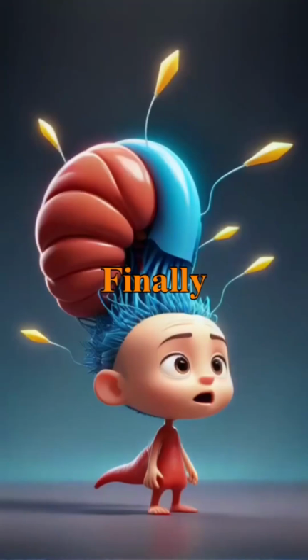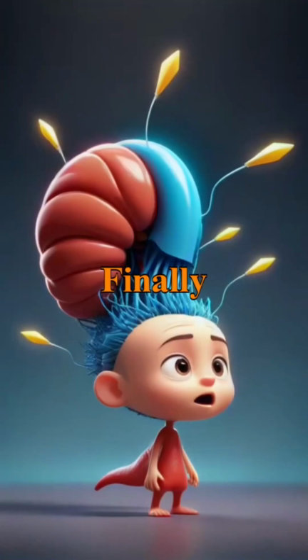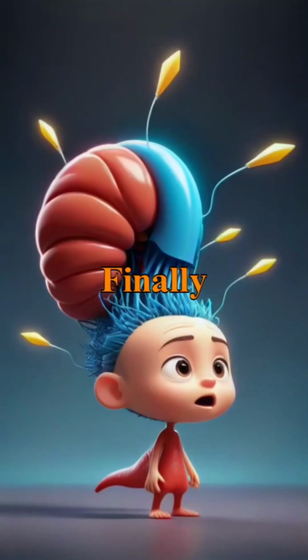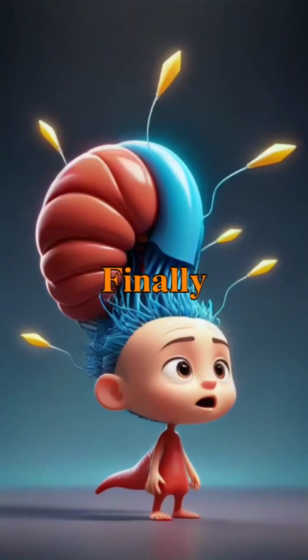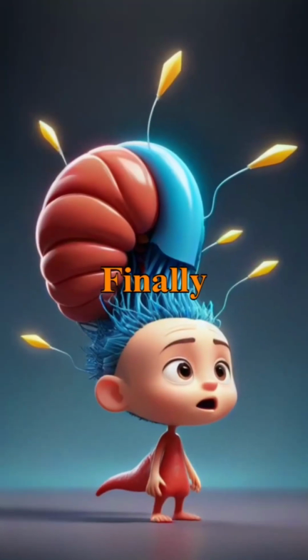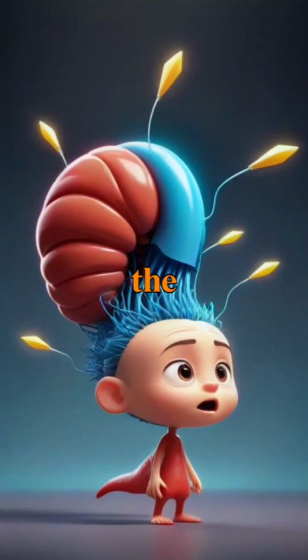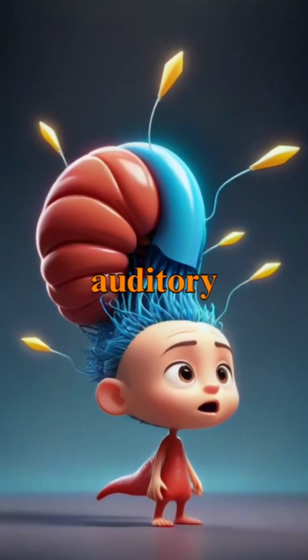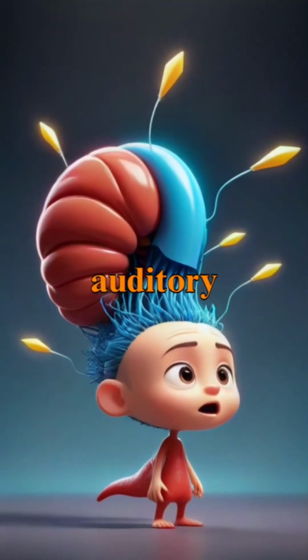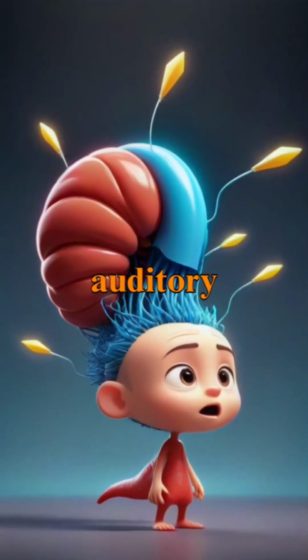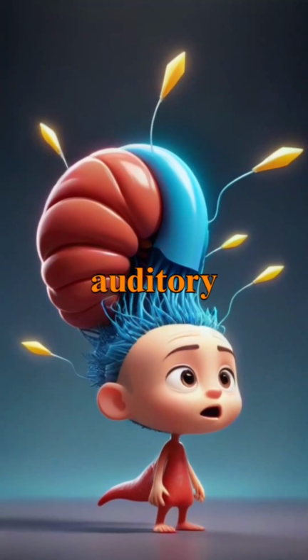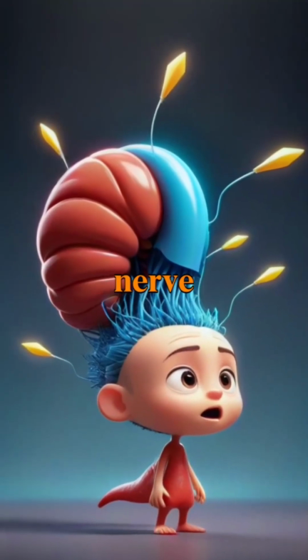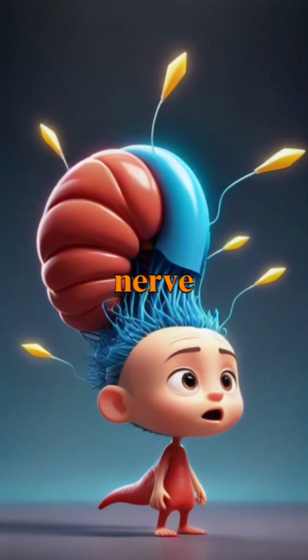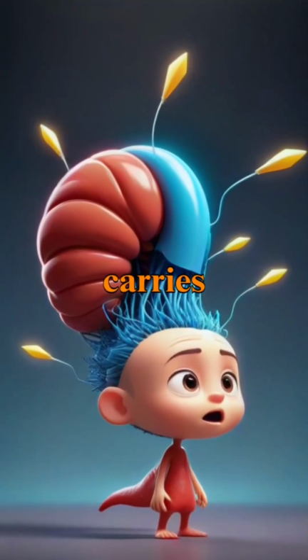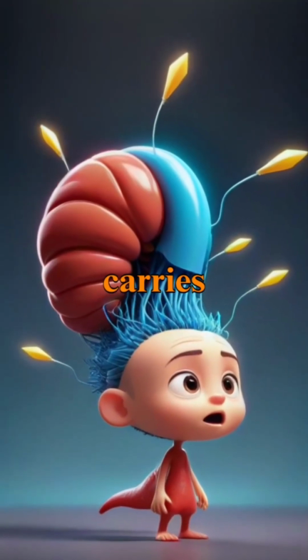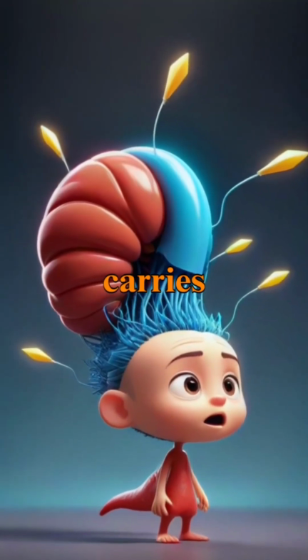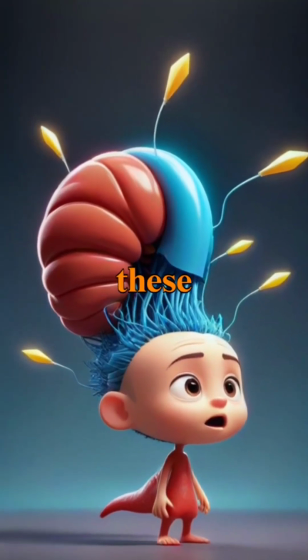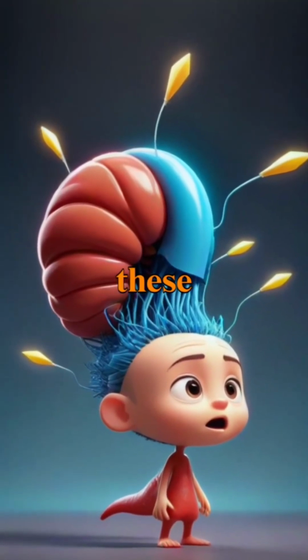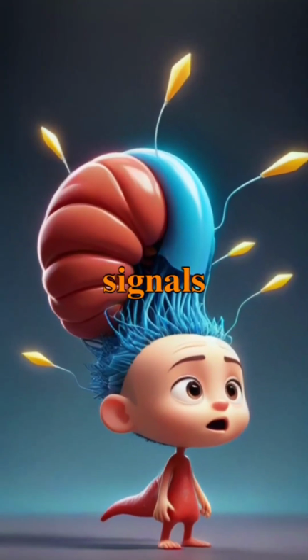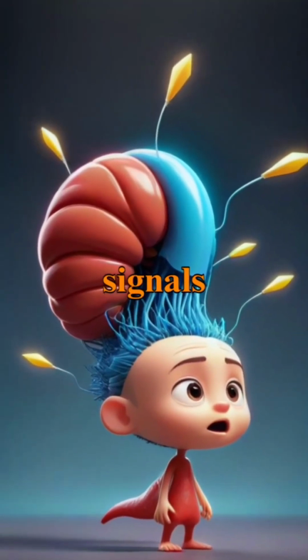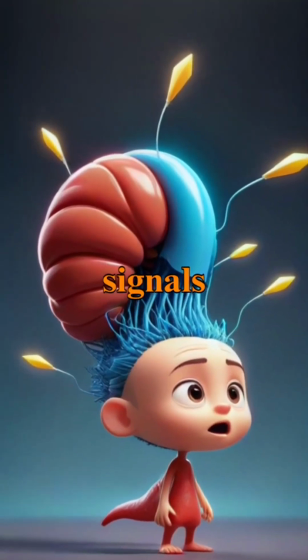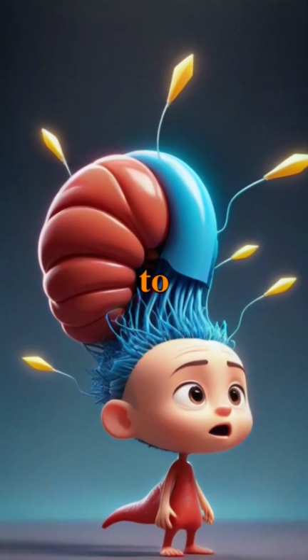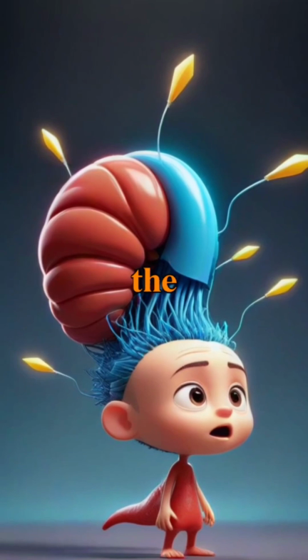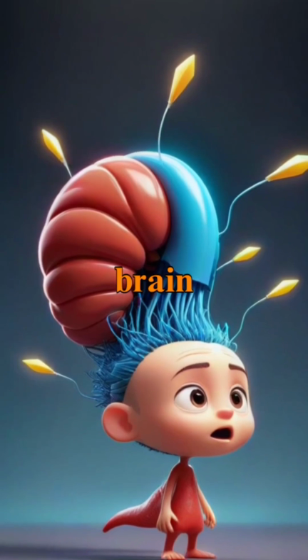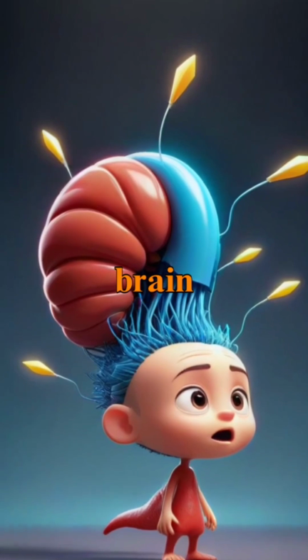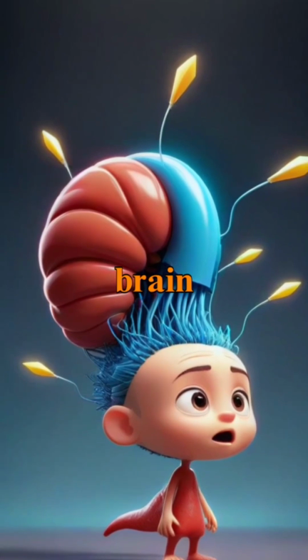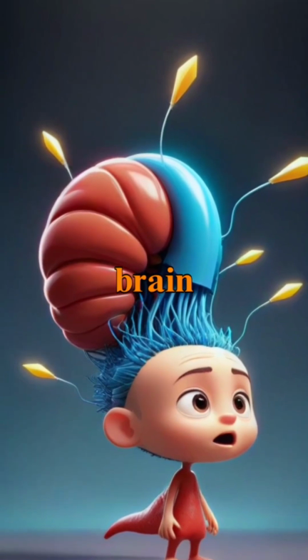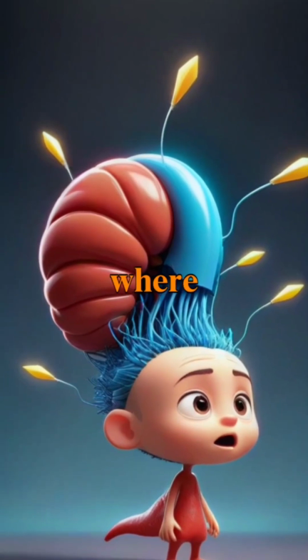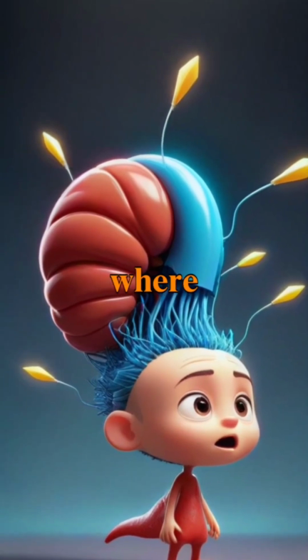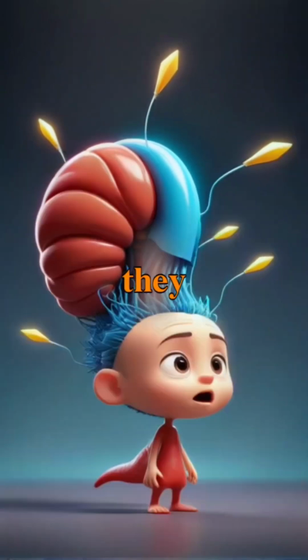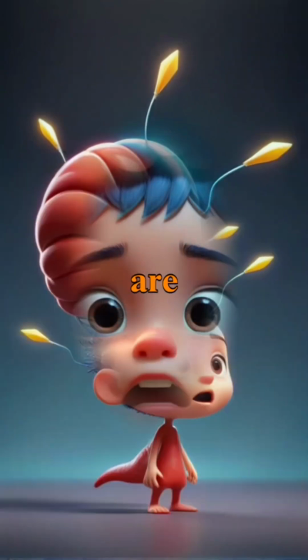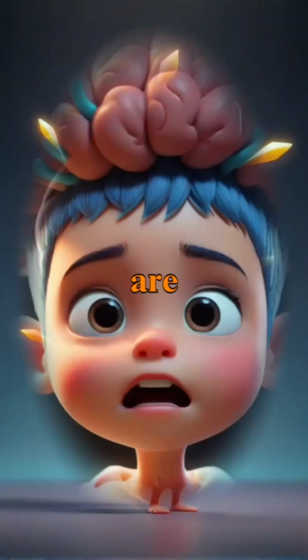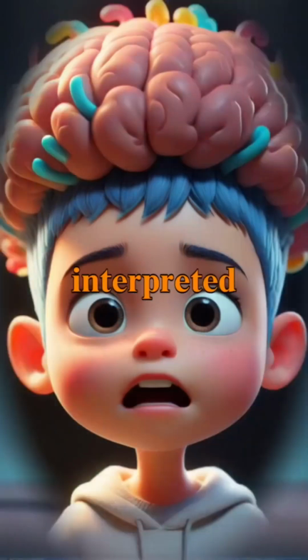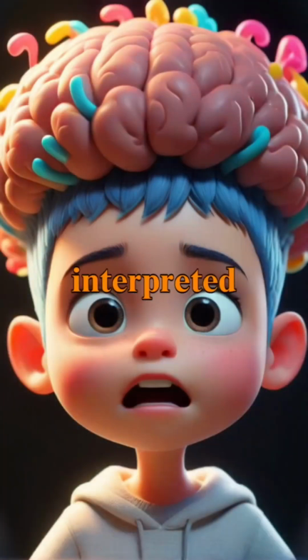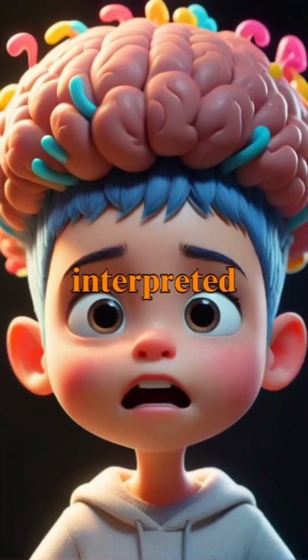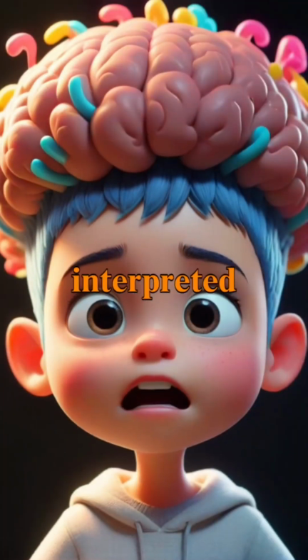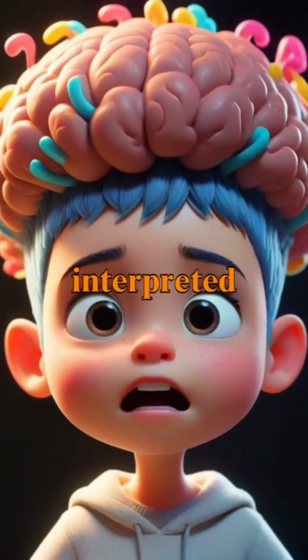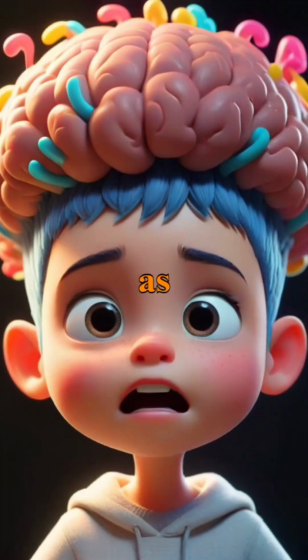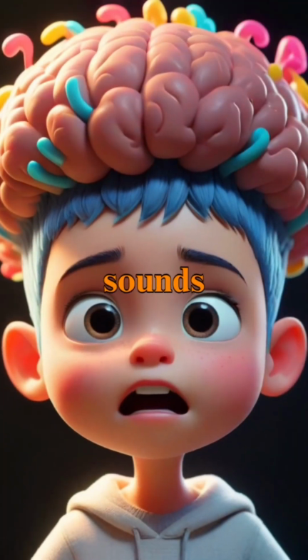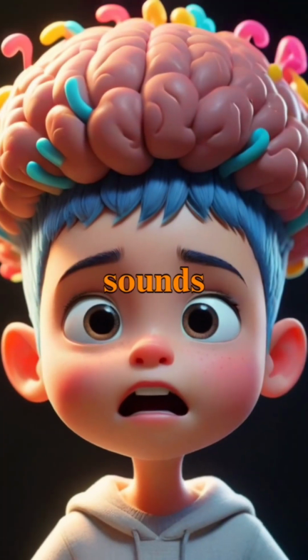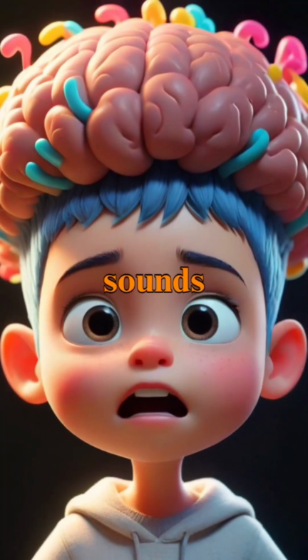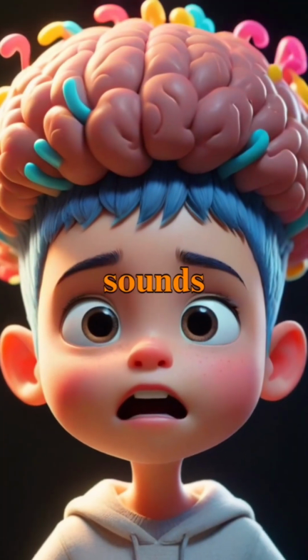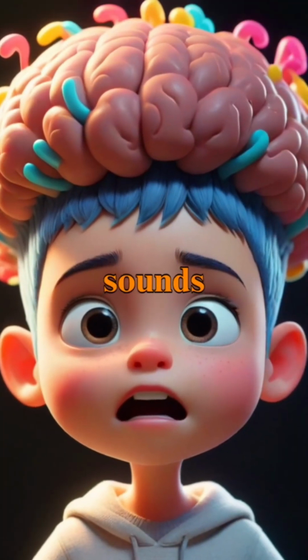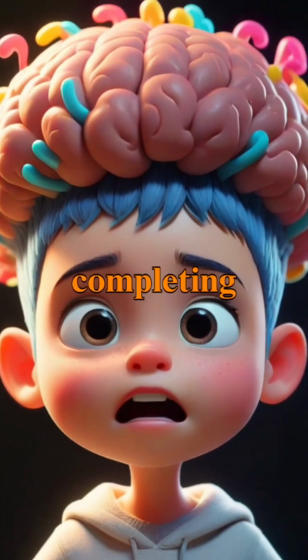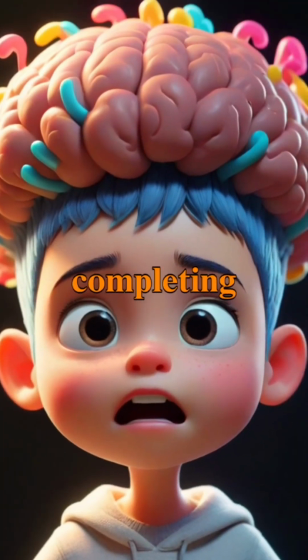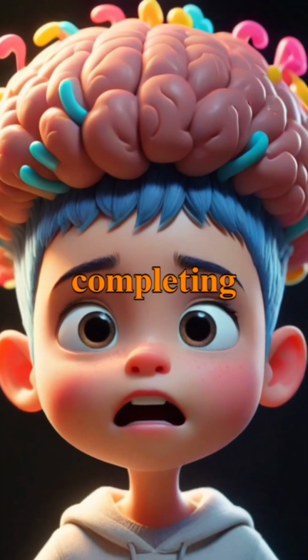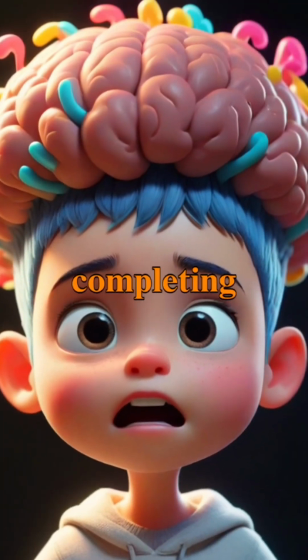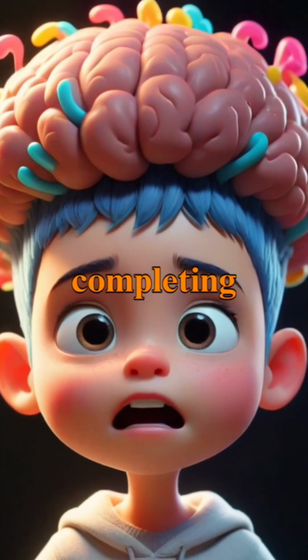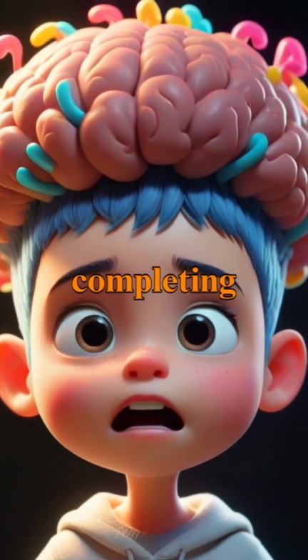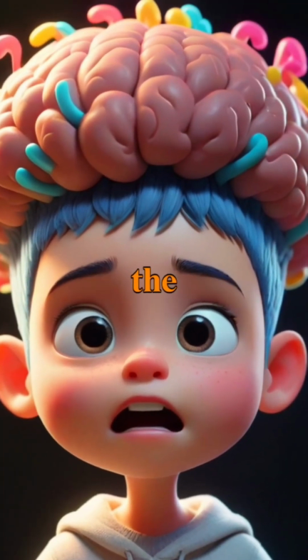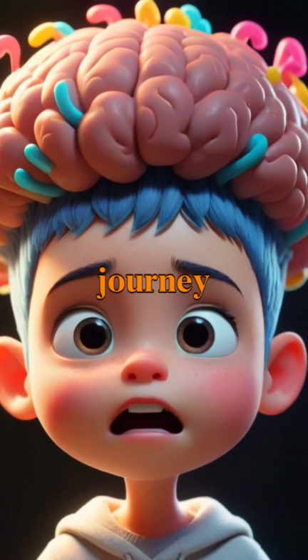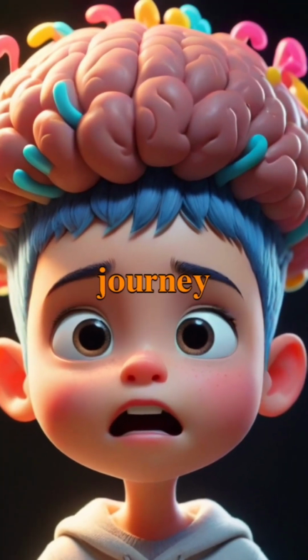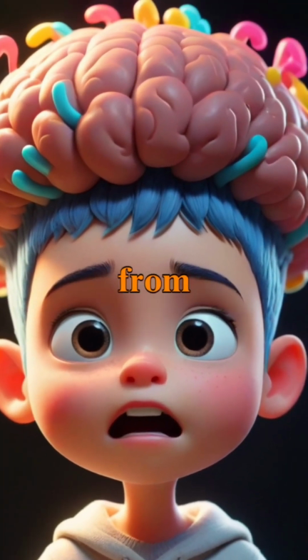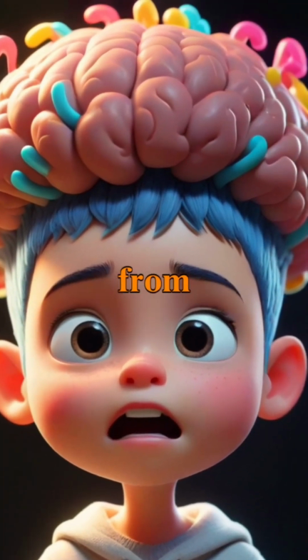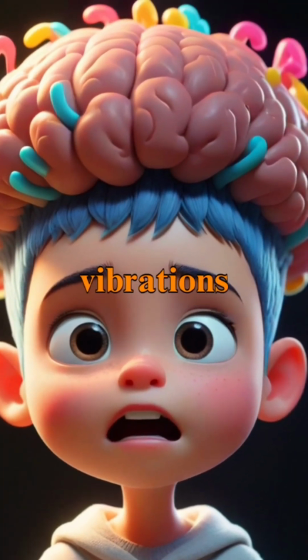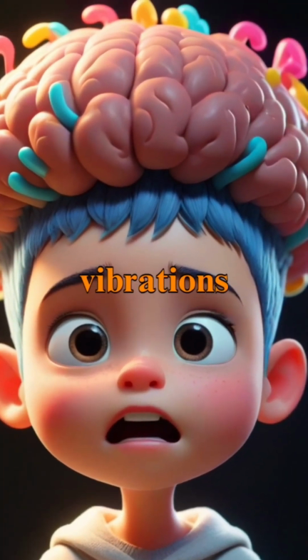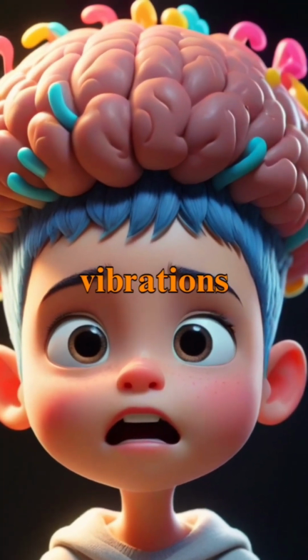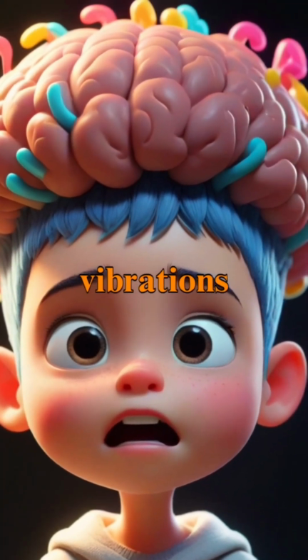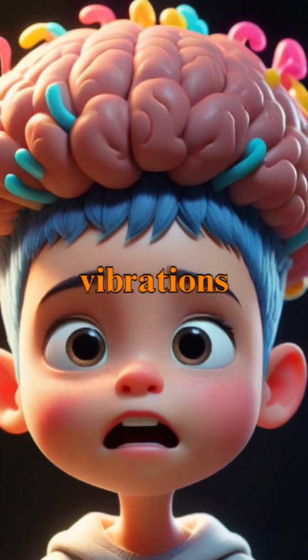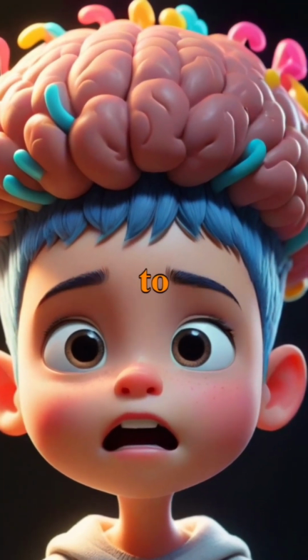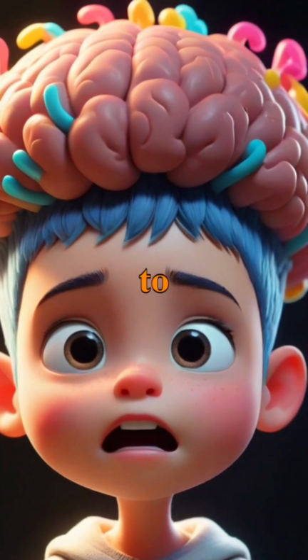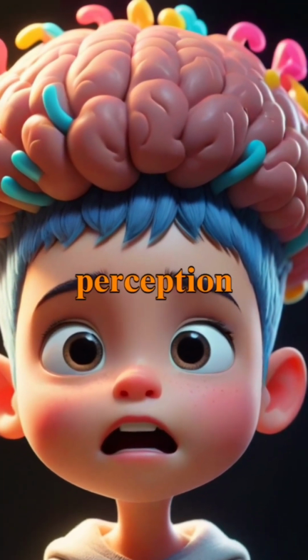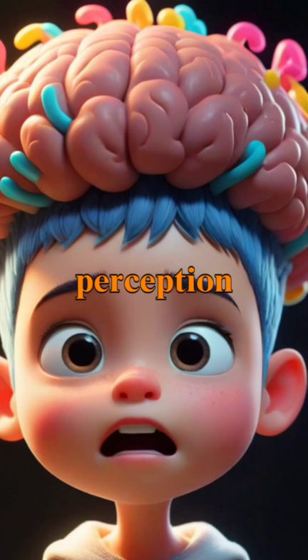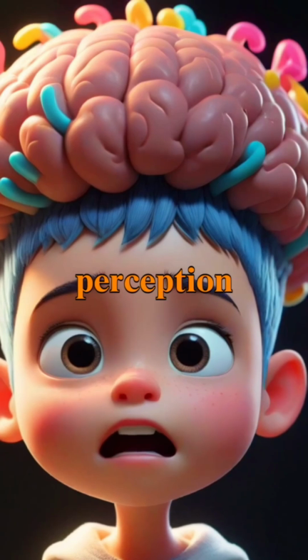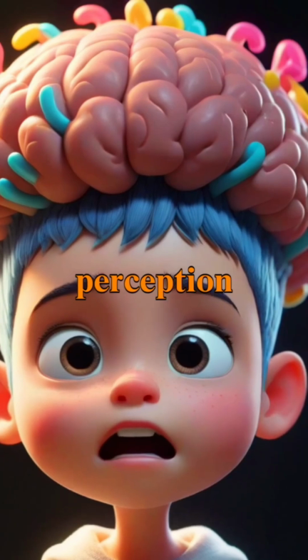Finally, the auditory nerve carries these signals to the brain, where they are interpreted as sounds, completing the journey from vibrations to perception.